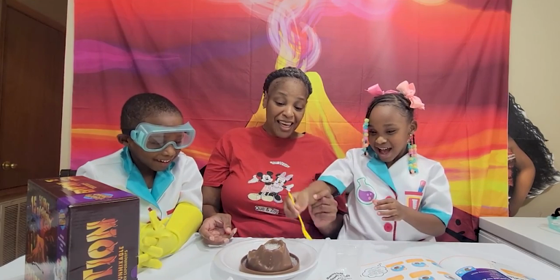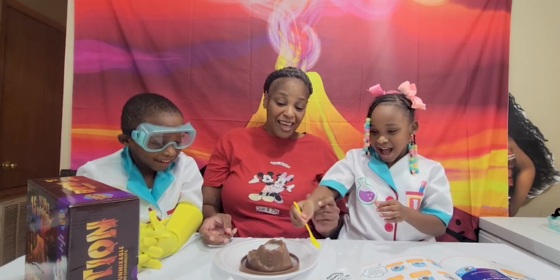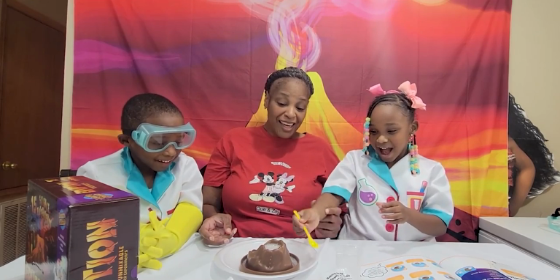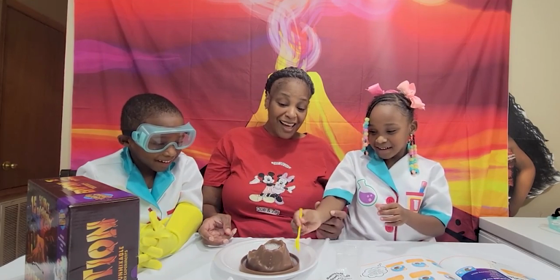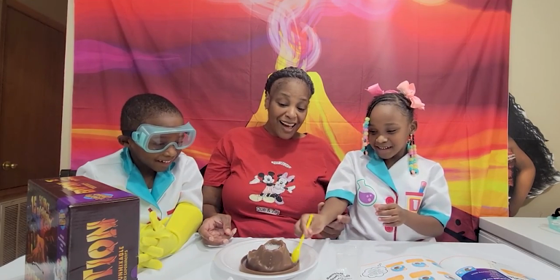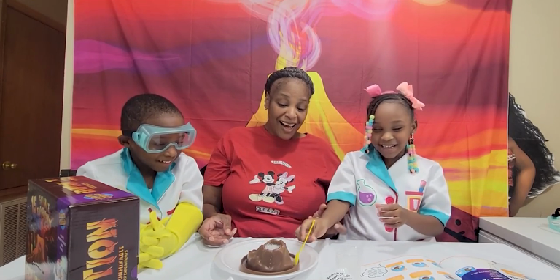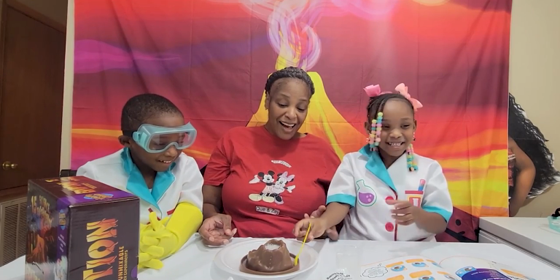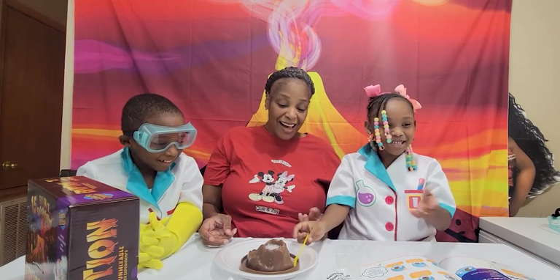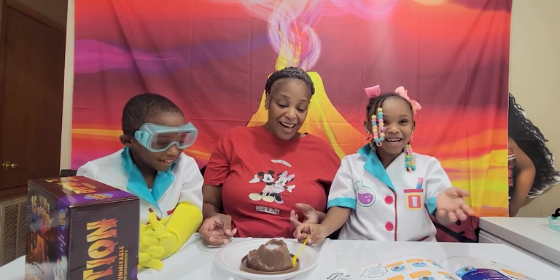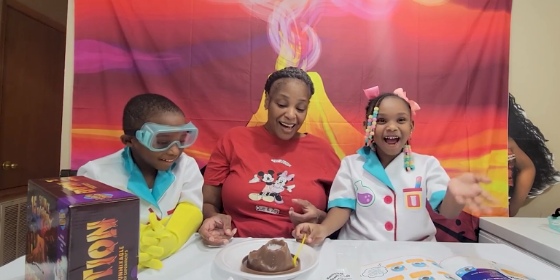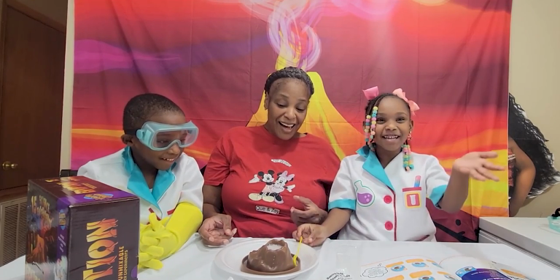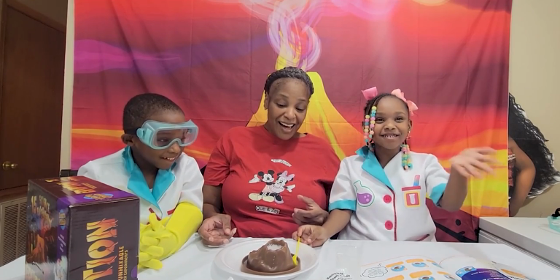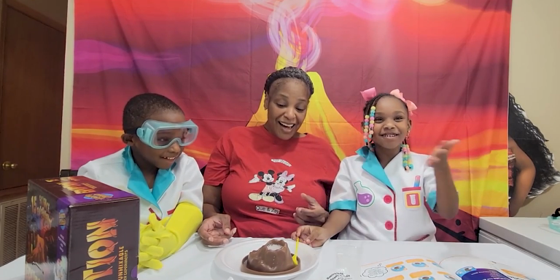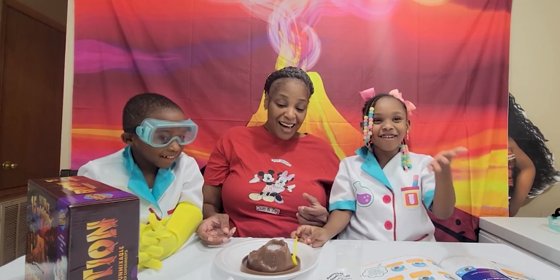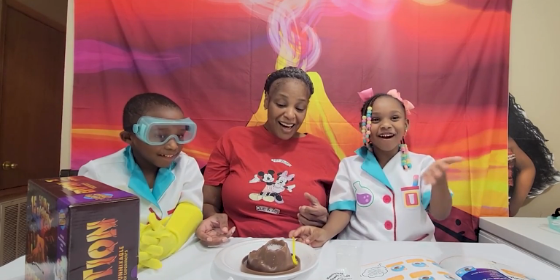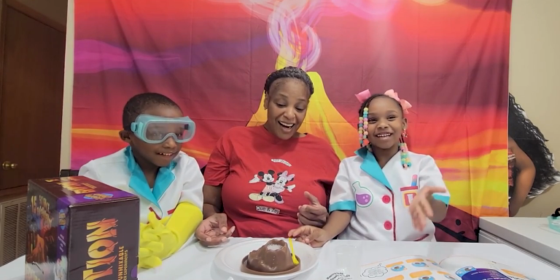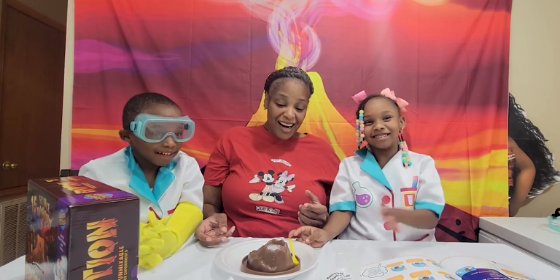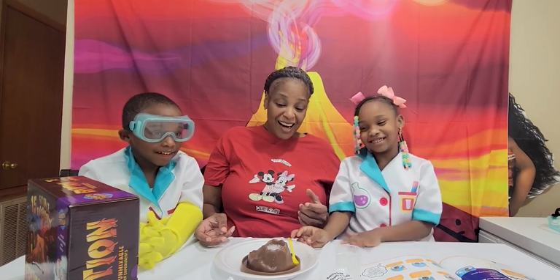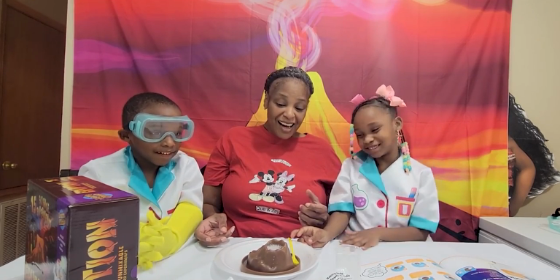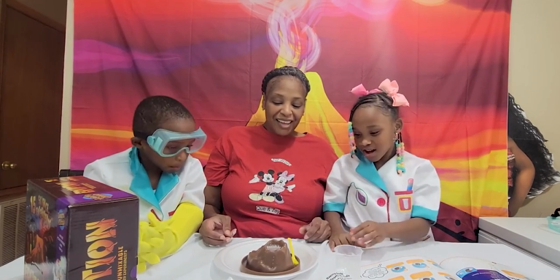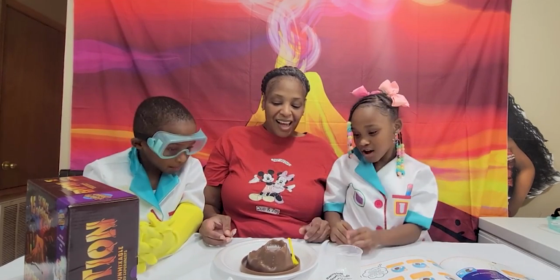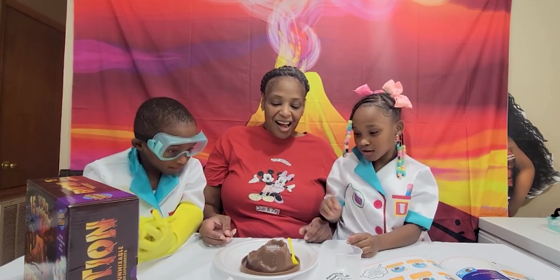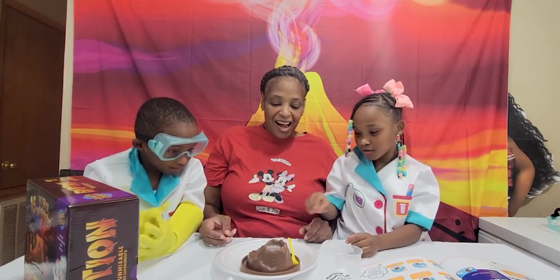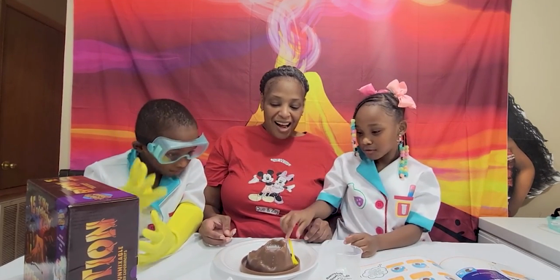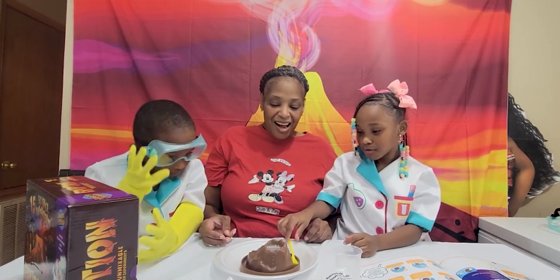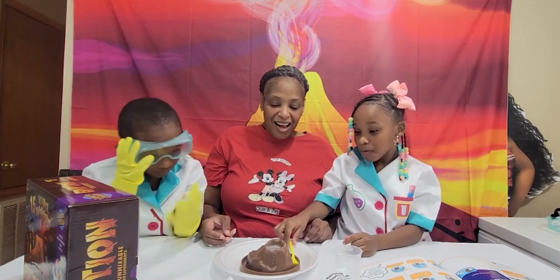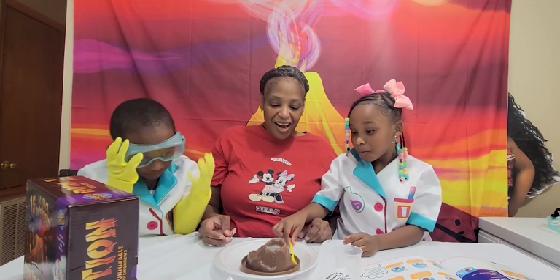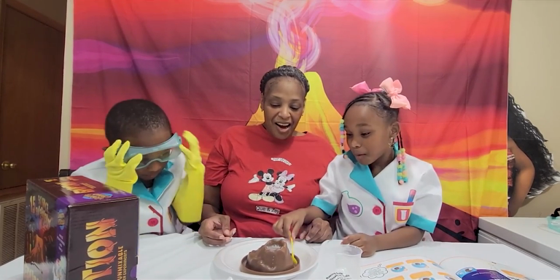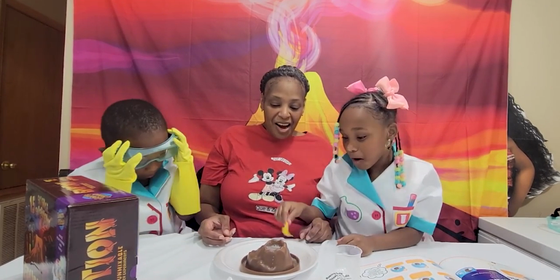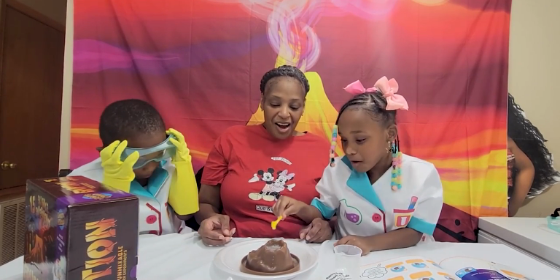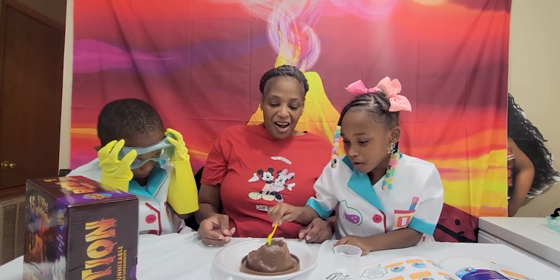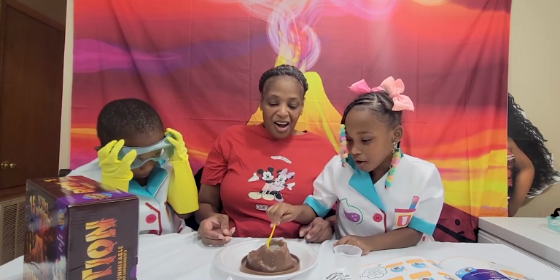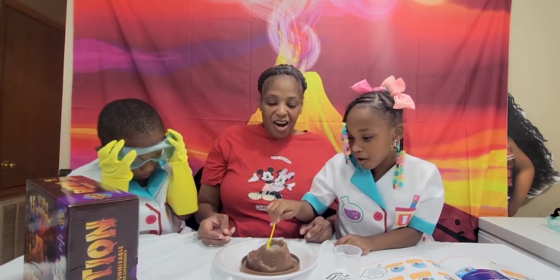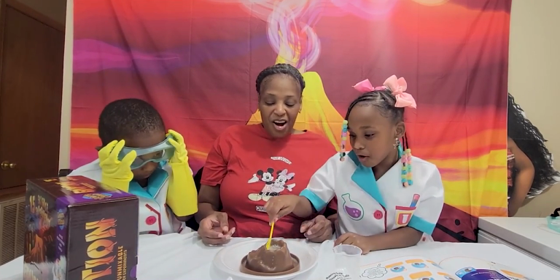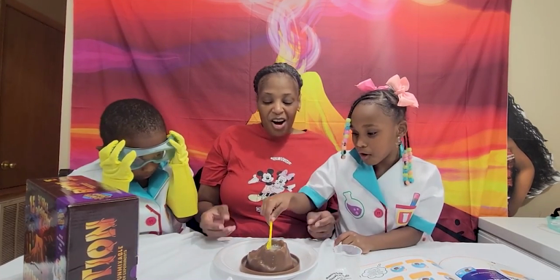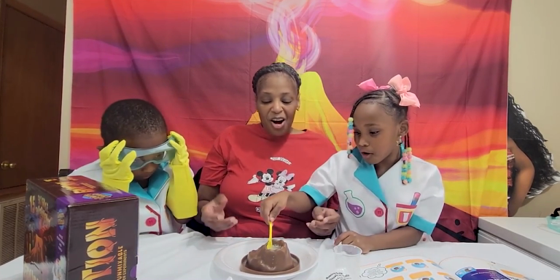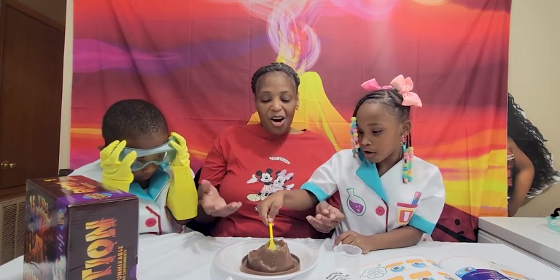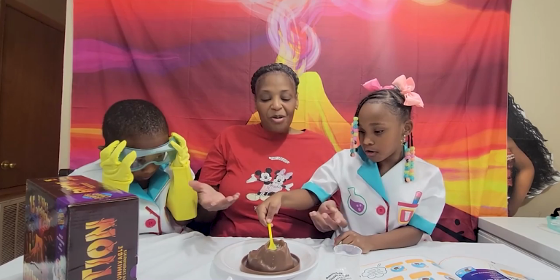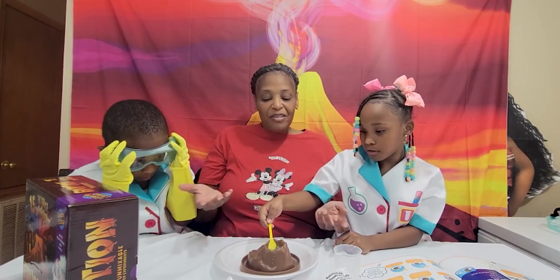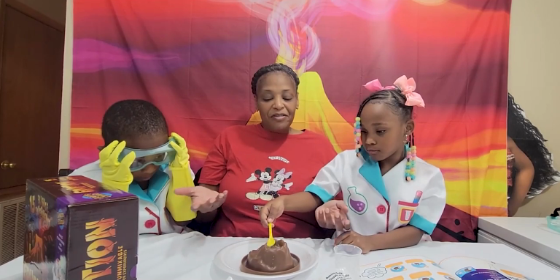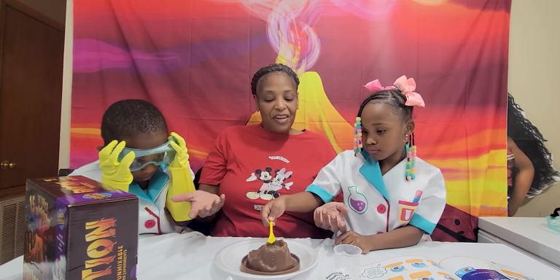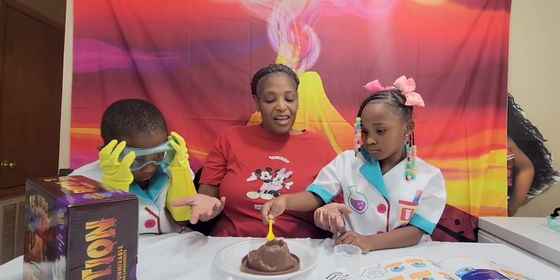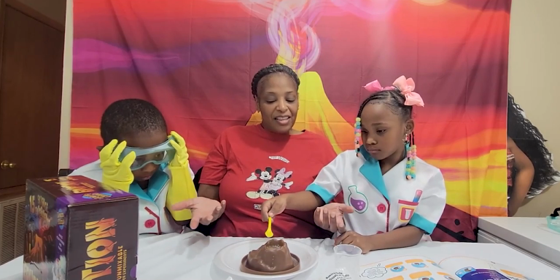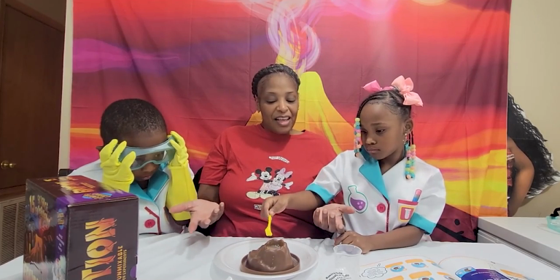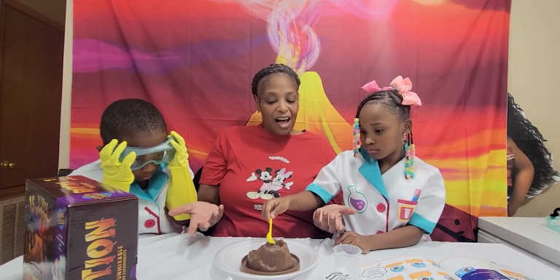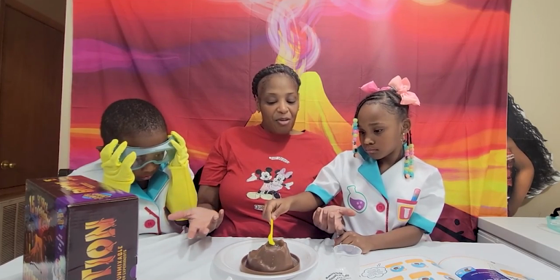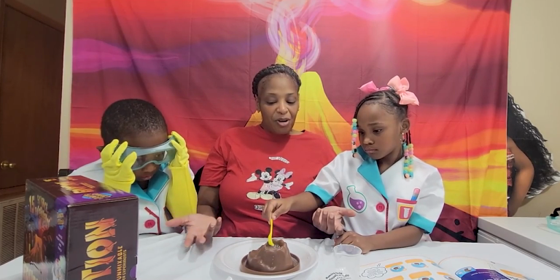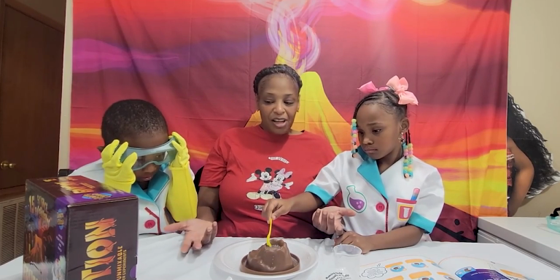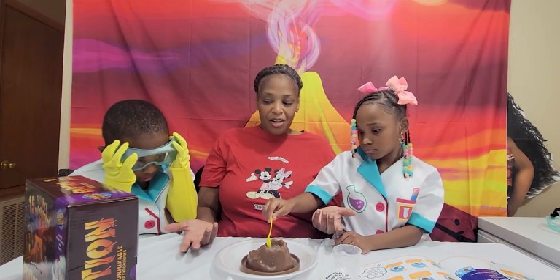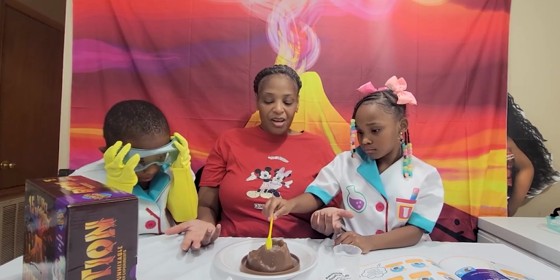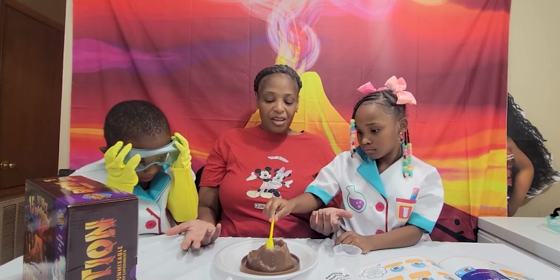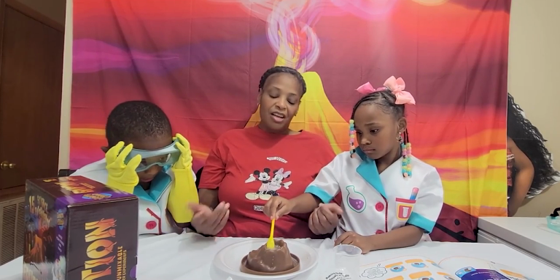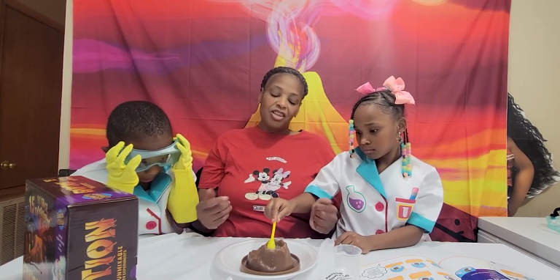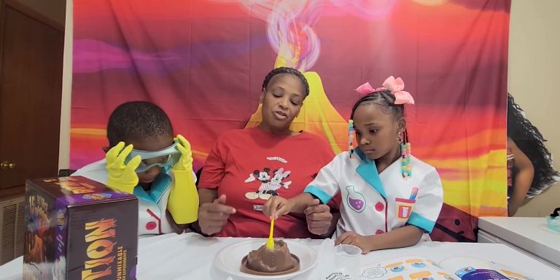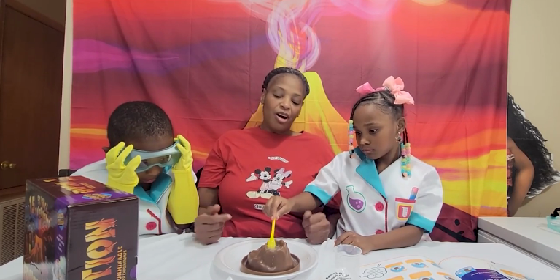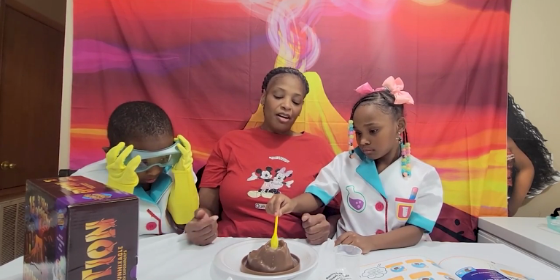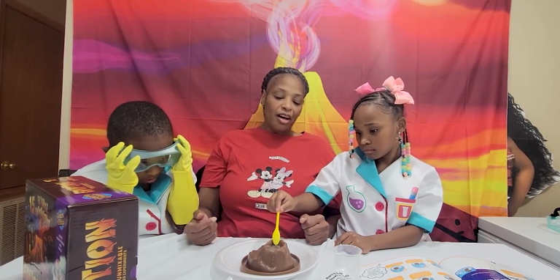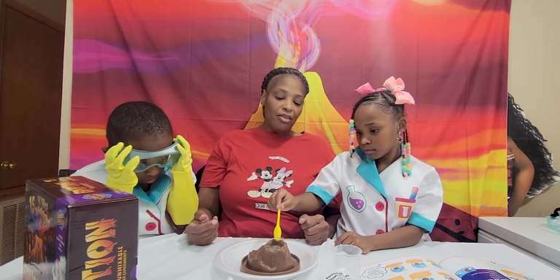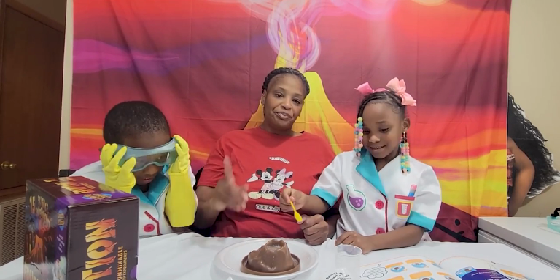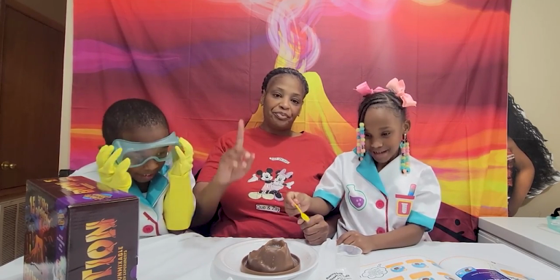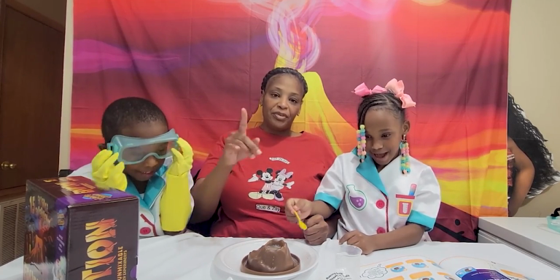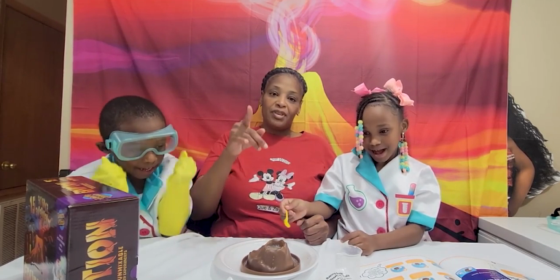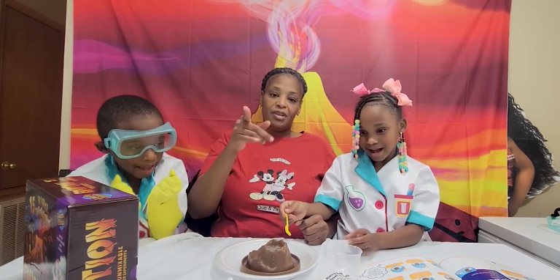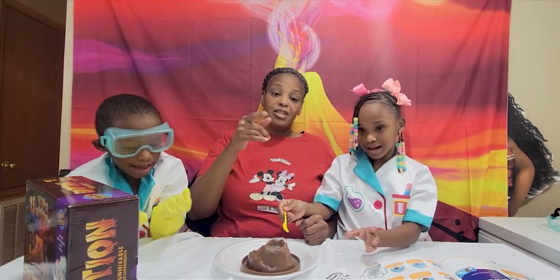Look at the dinosaur! It went down really quick. Let's try another one. Yay!